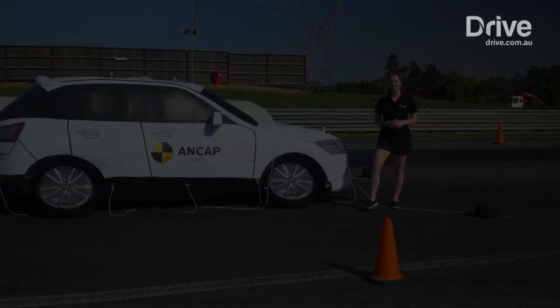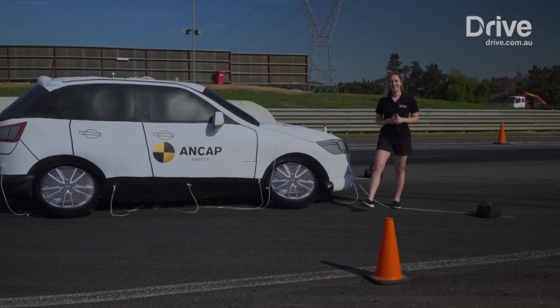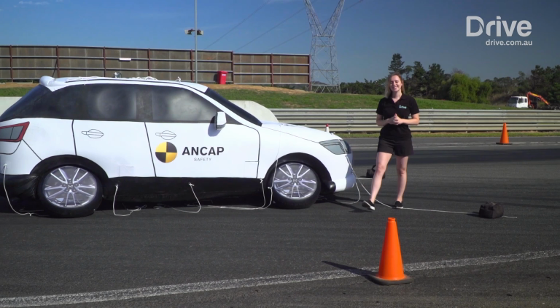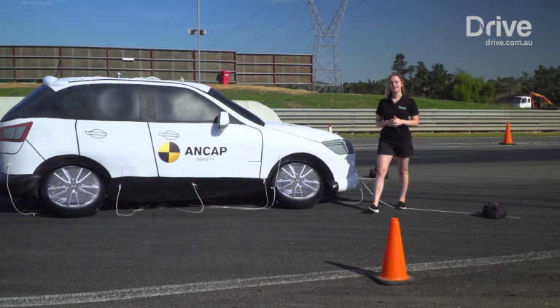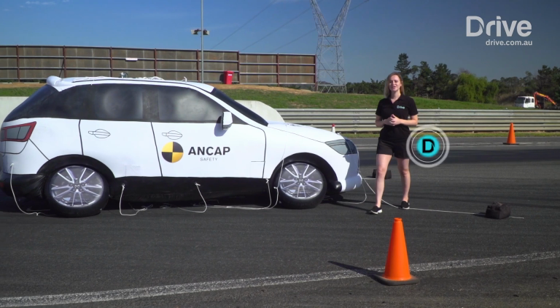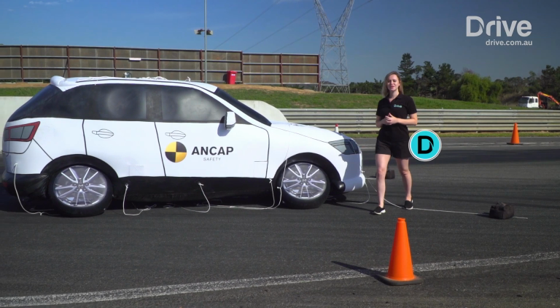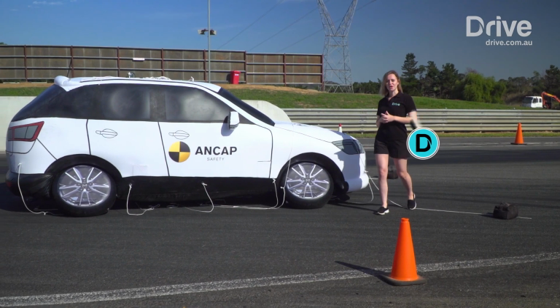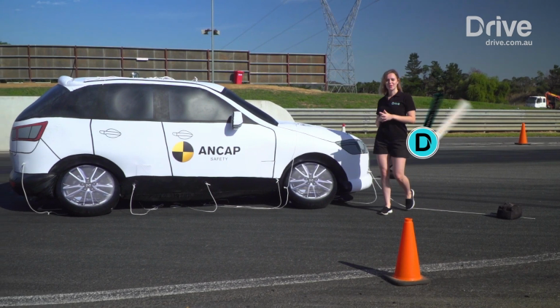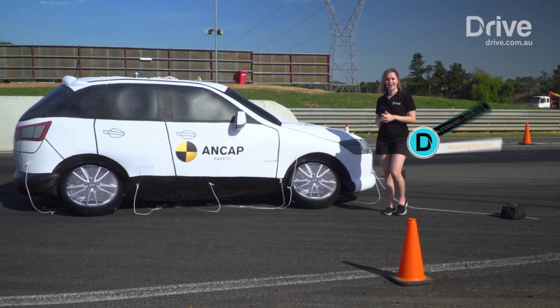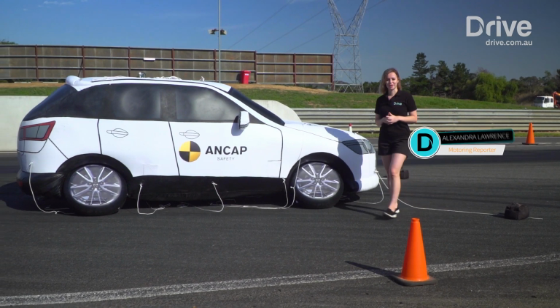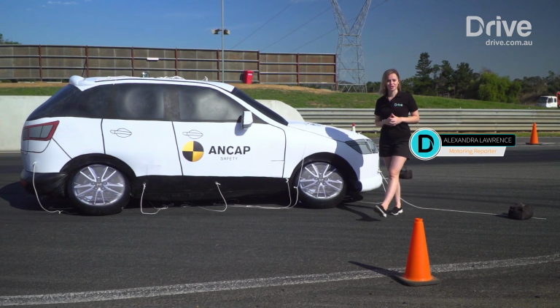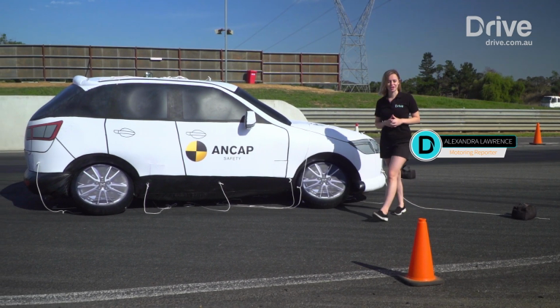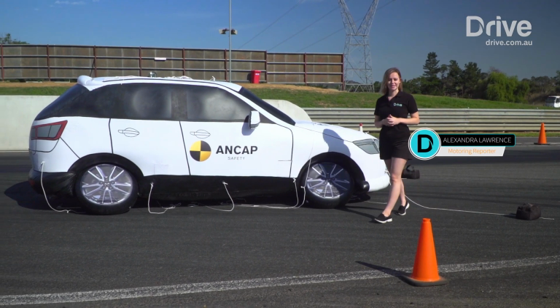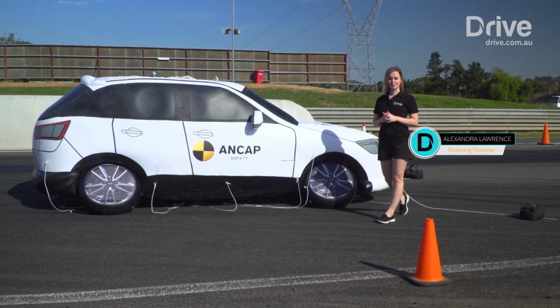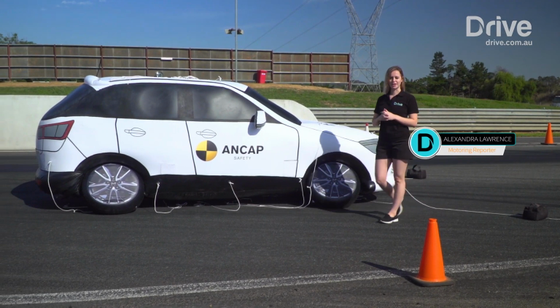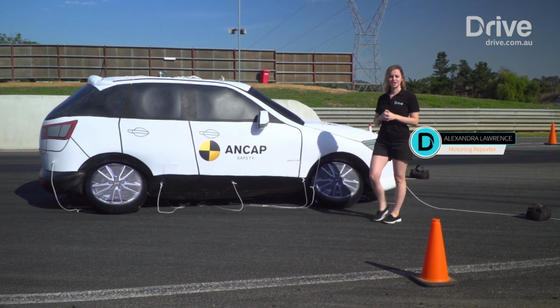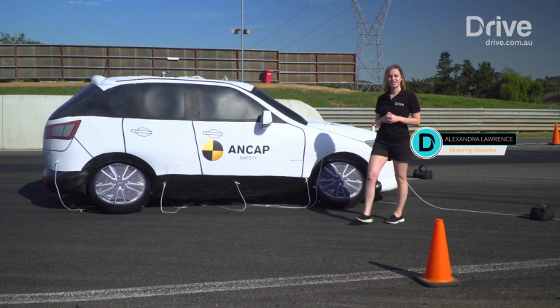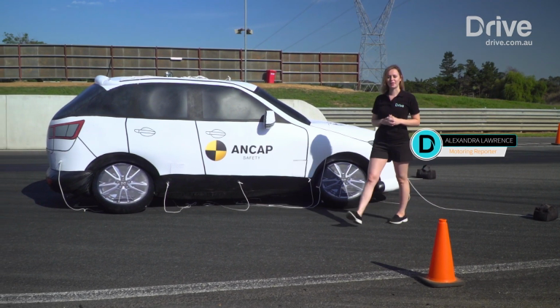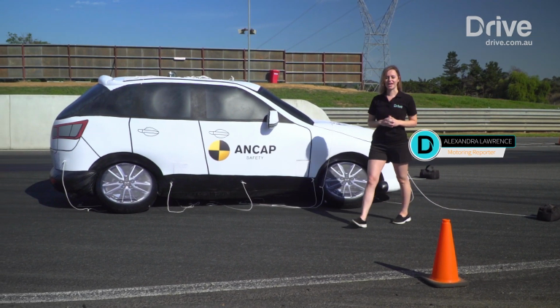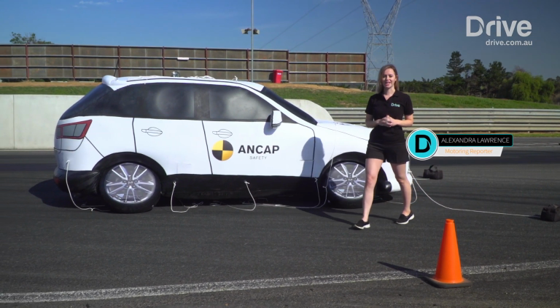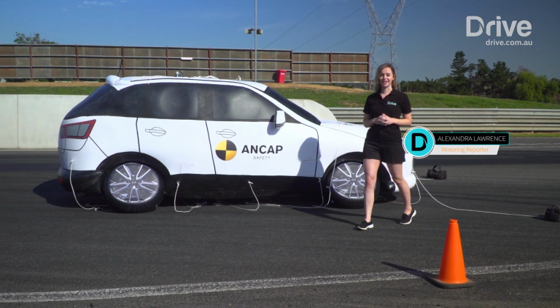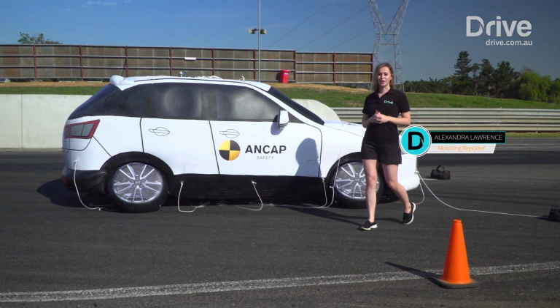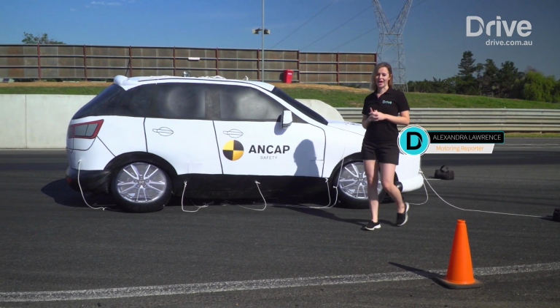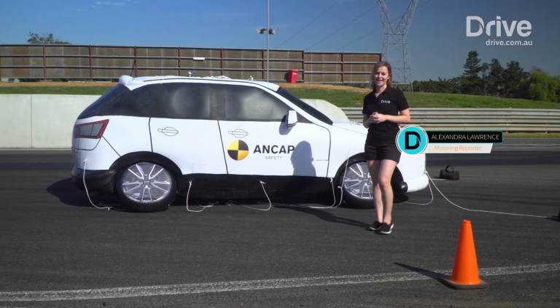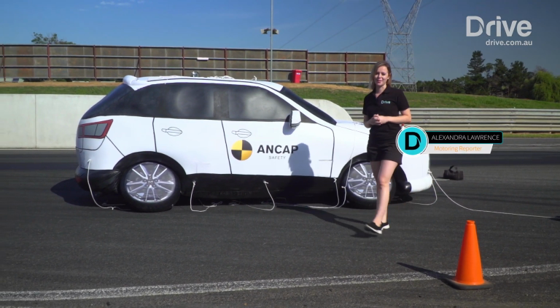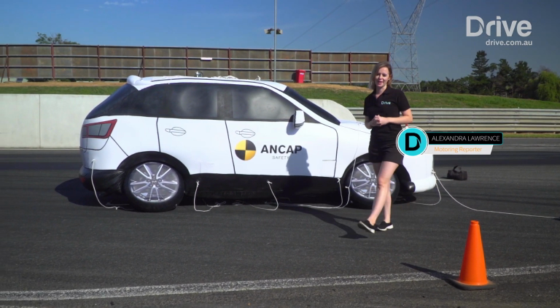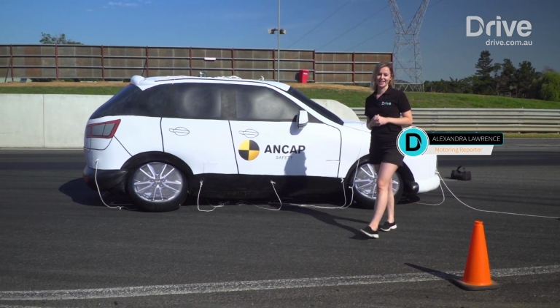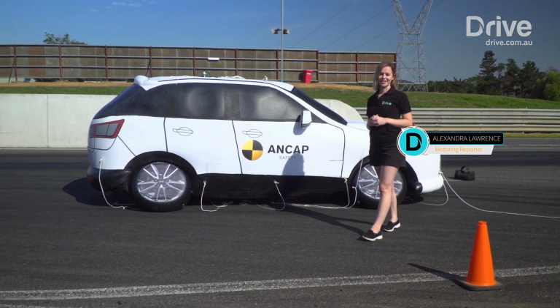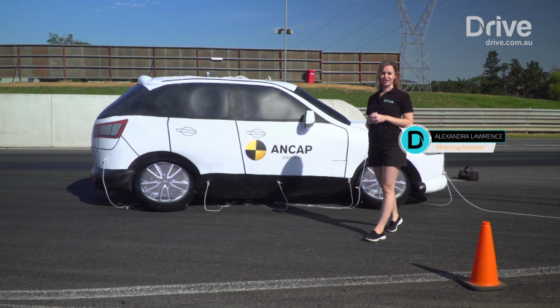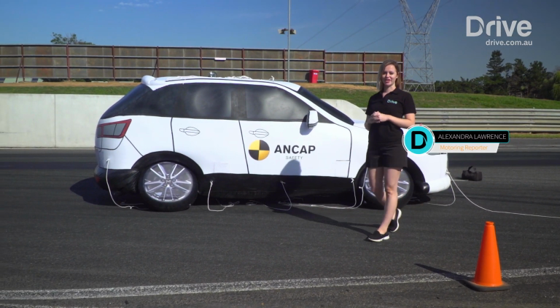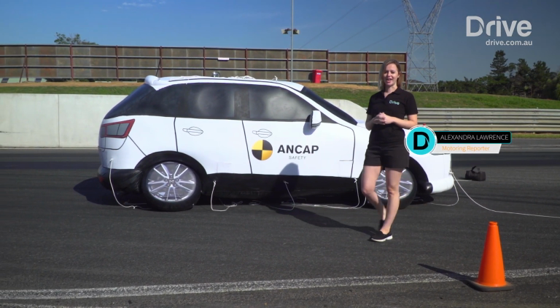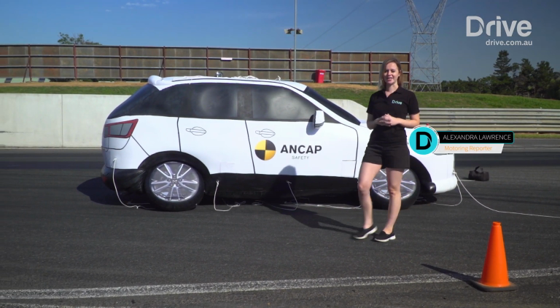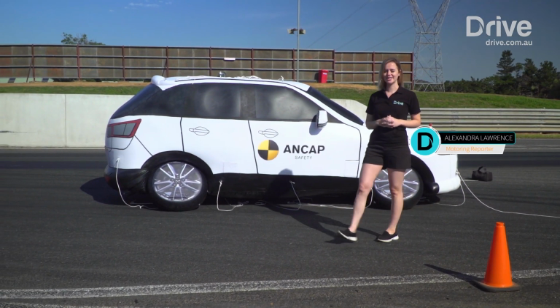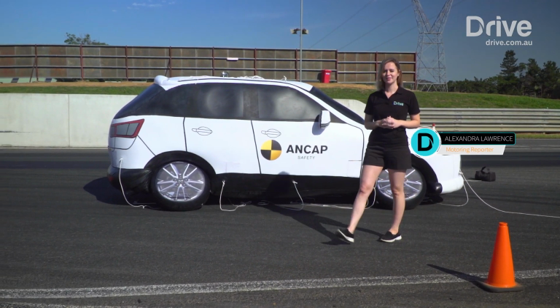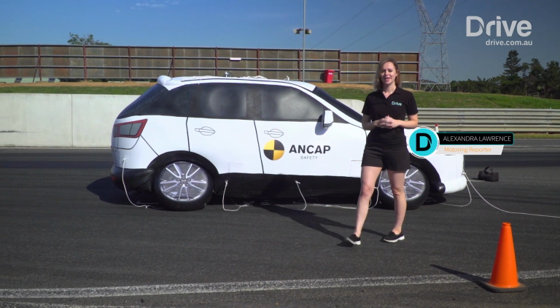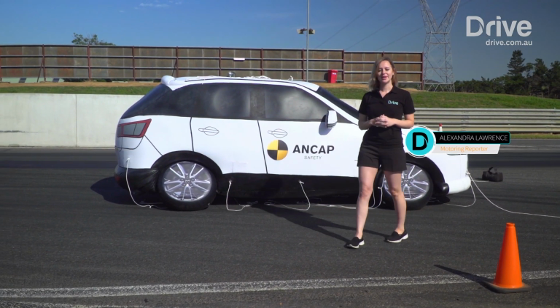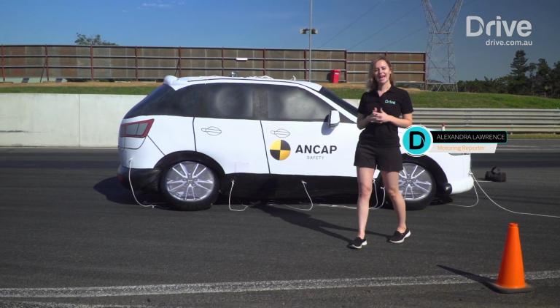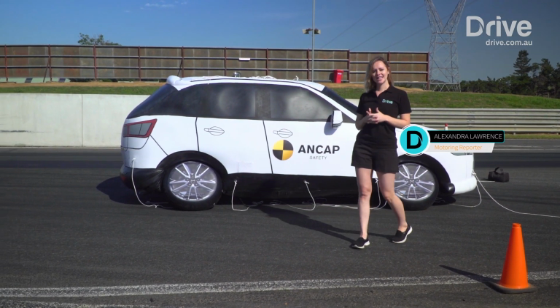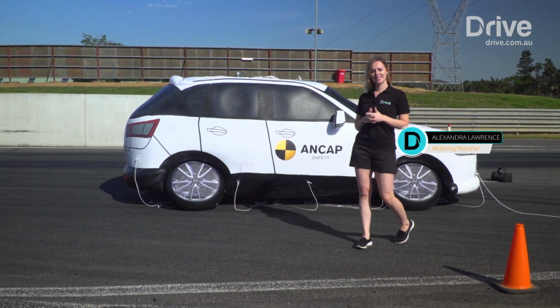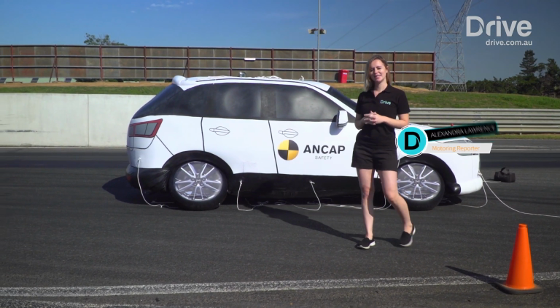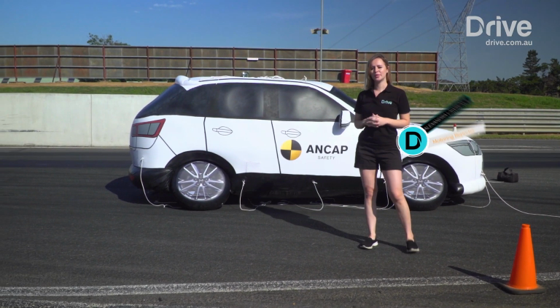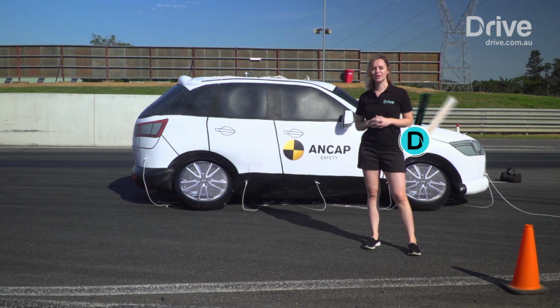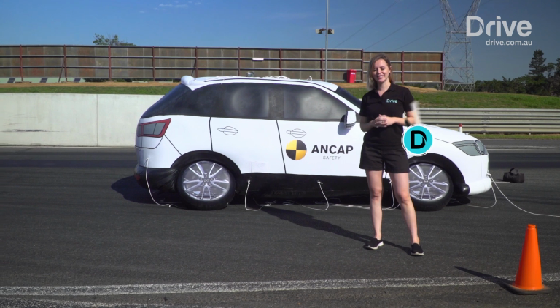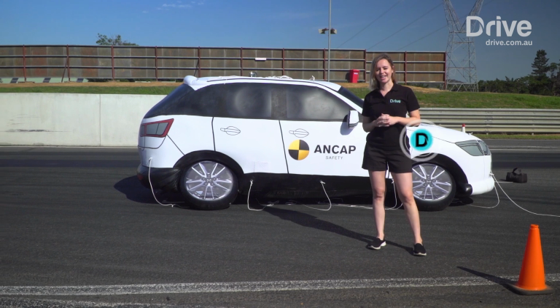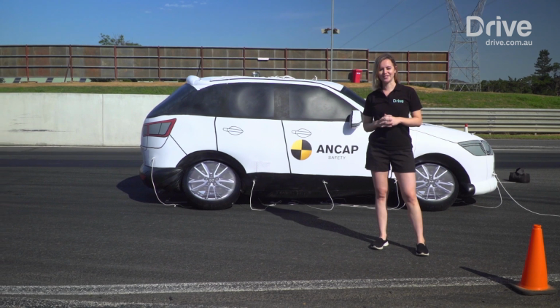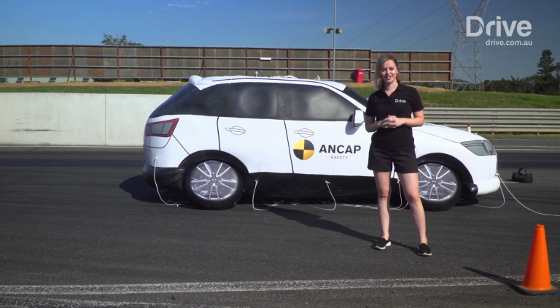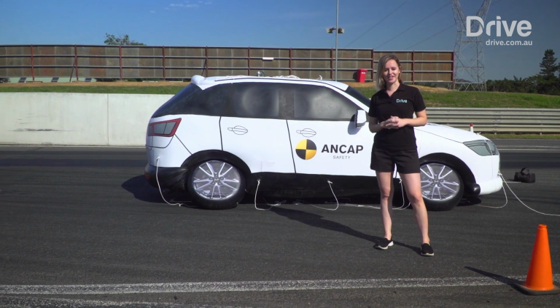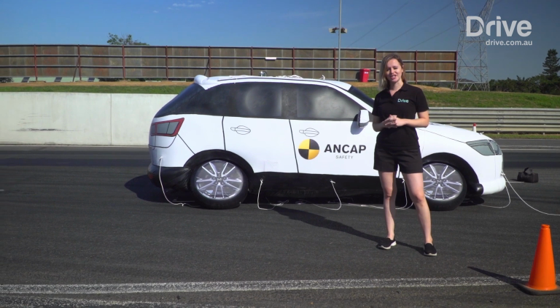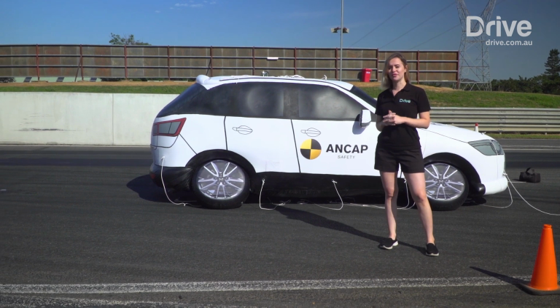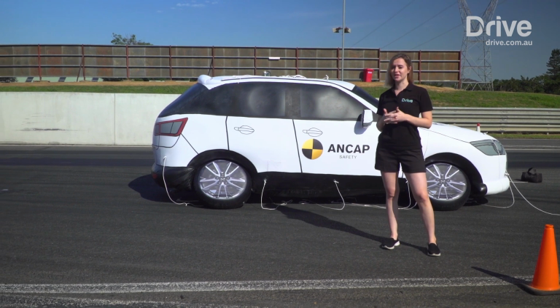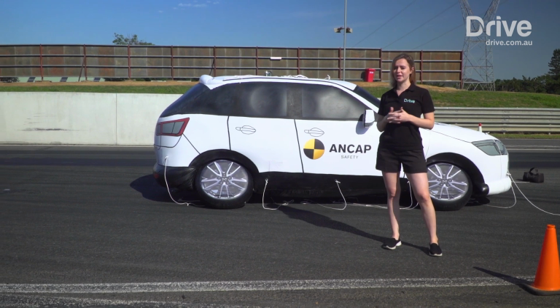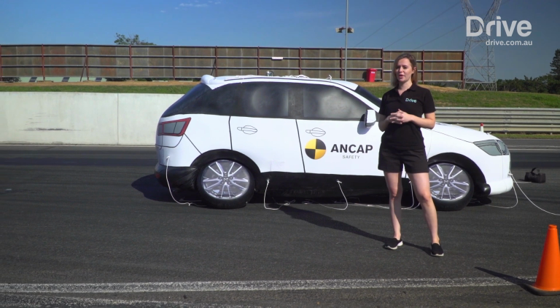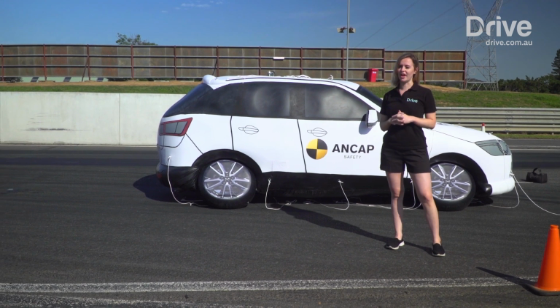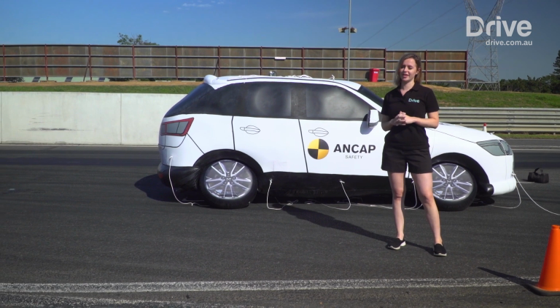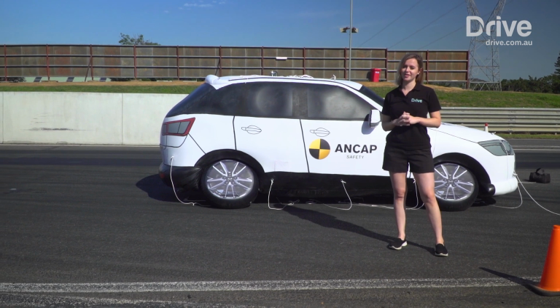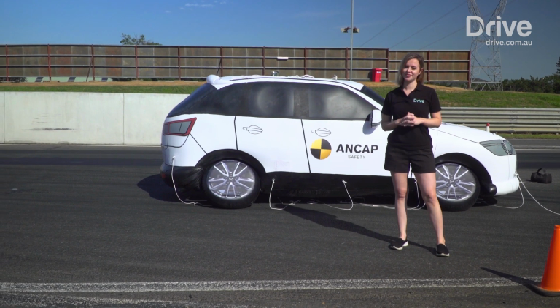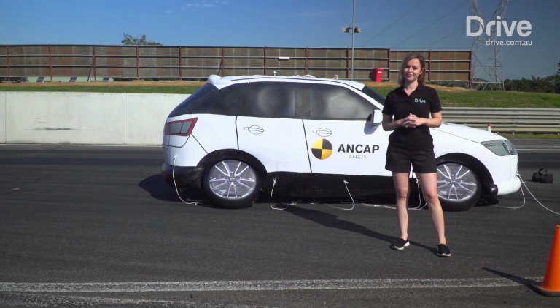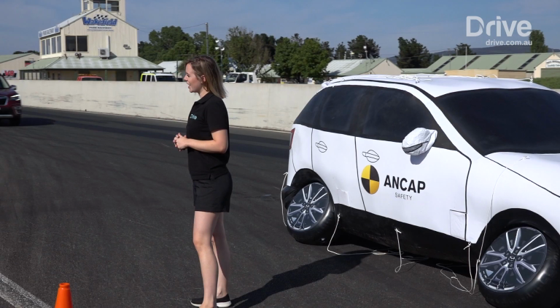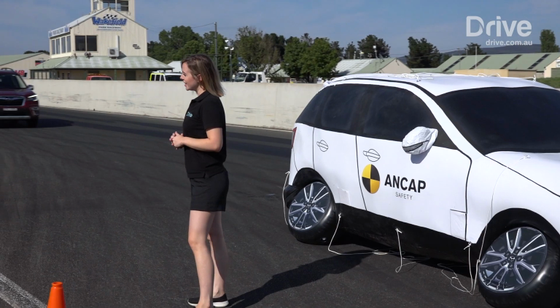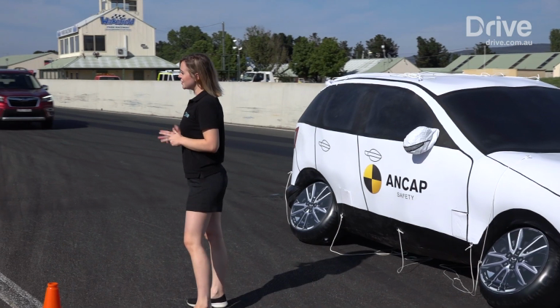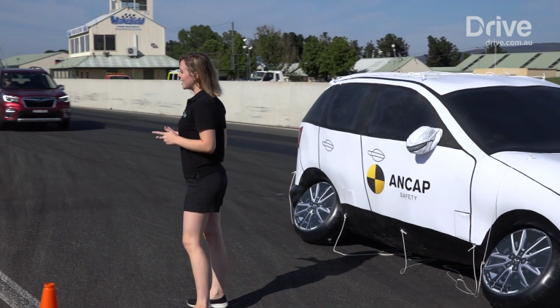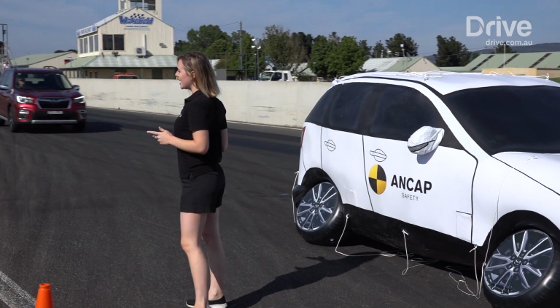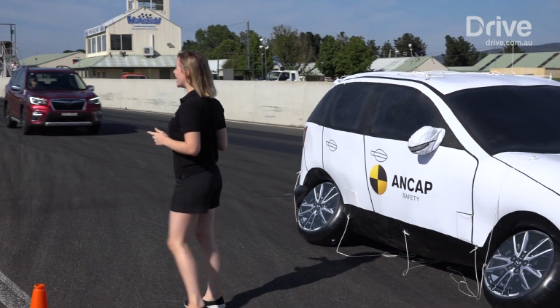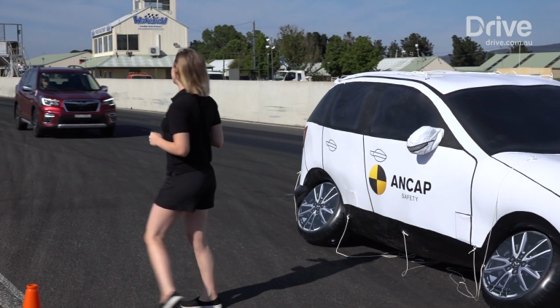There's lots of talk about Autonomous Emergency Braking or AEB in new cars, but how does this important safety feature really work? Let's find out.